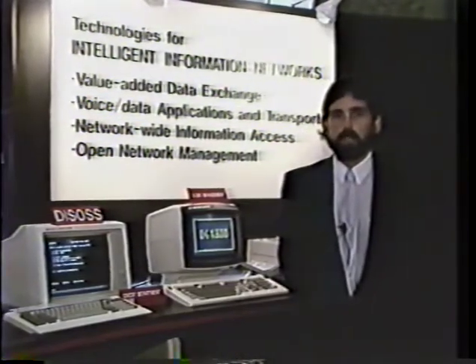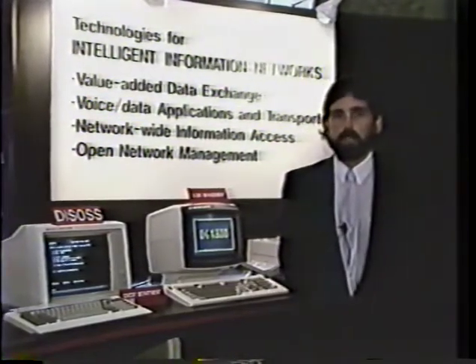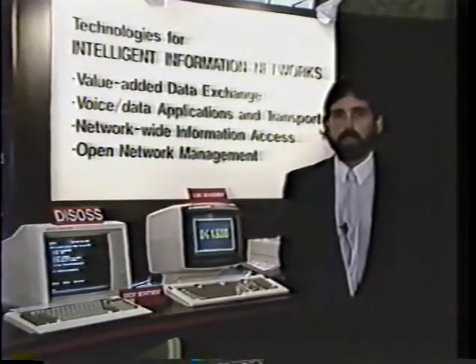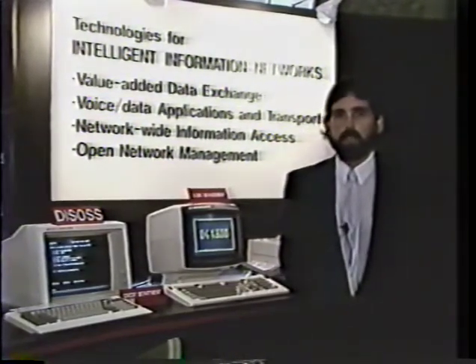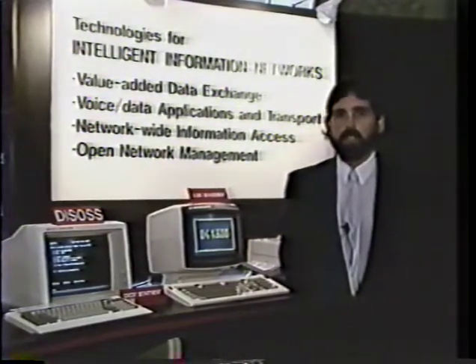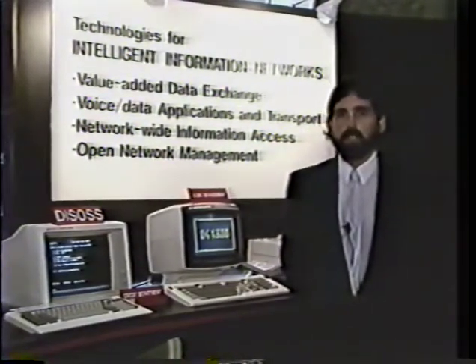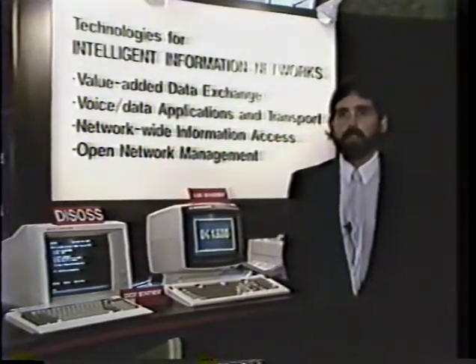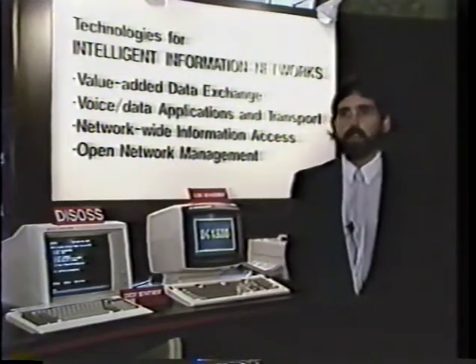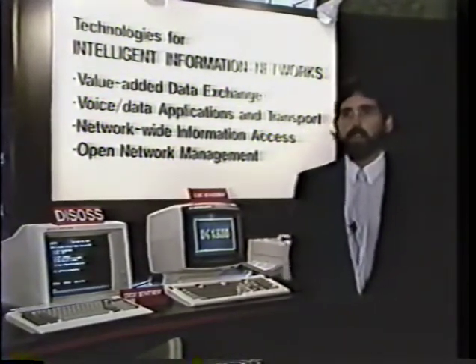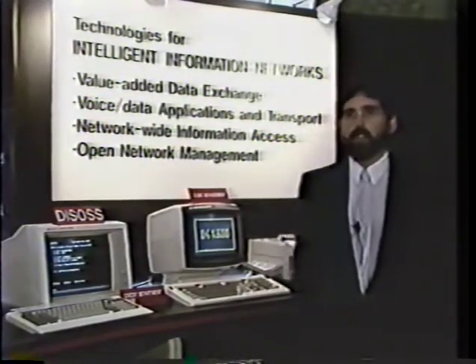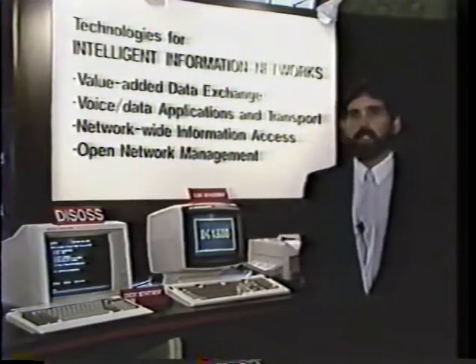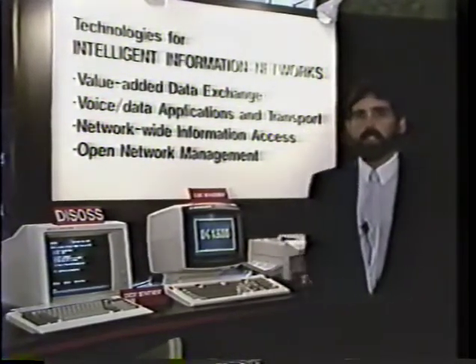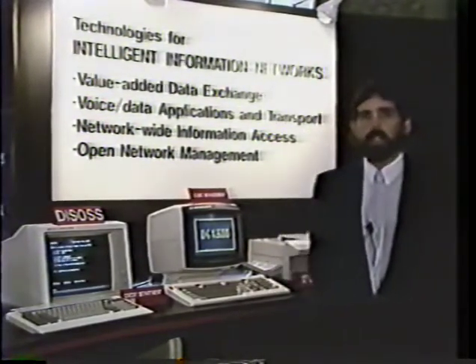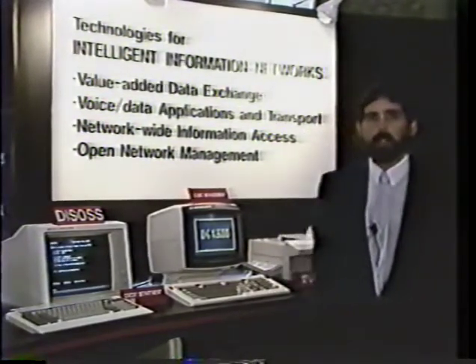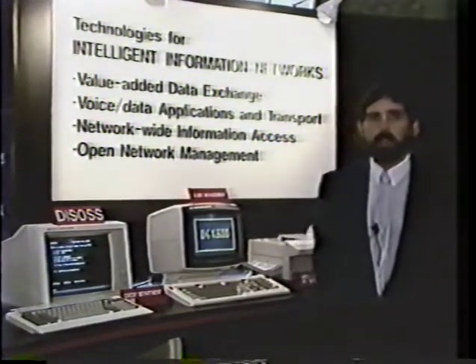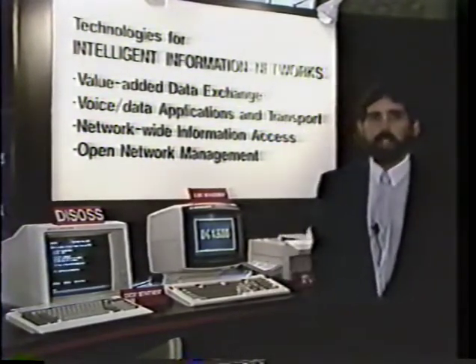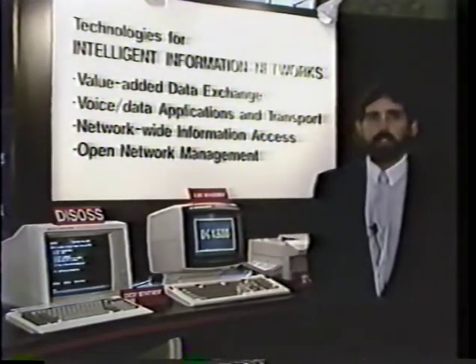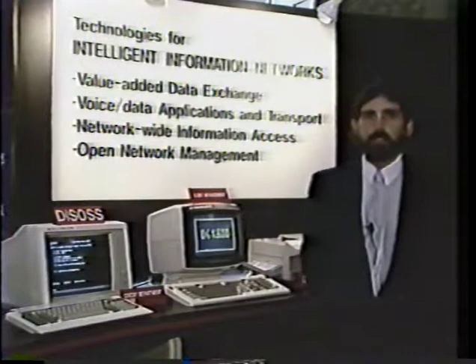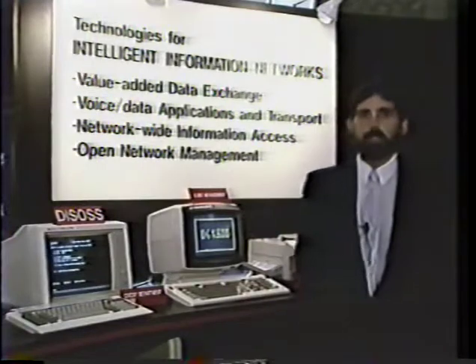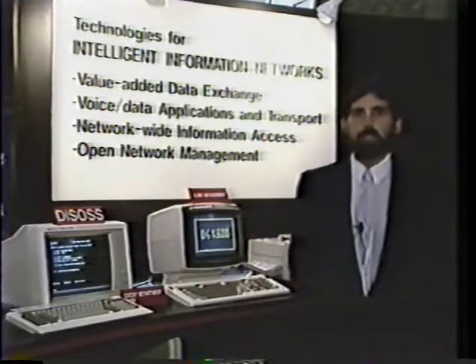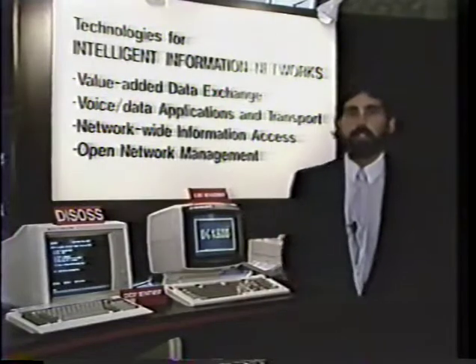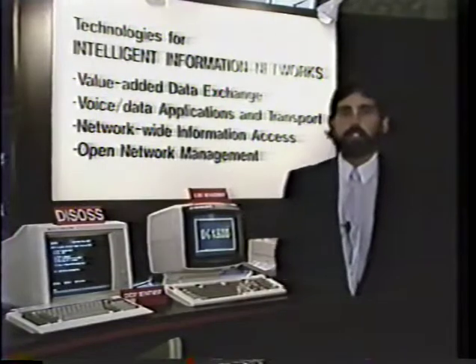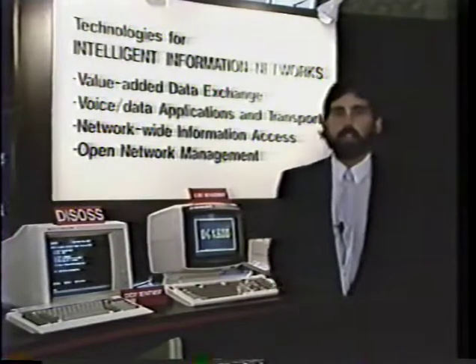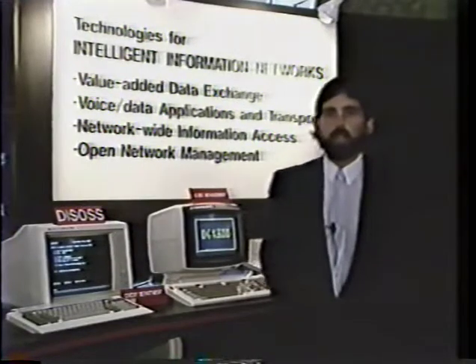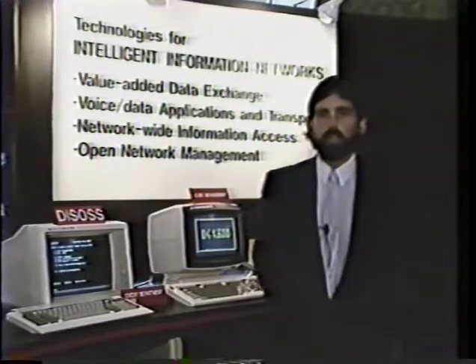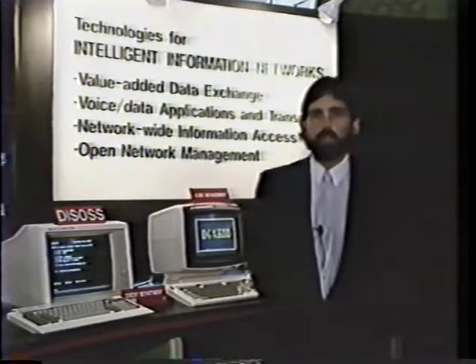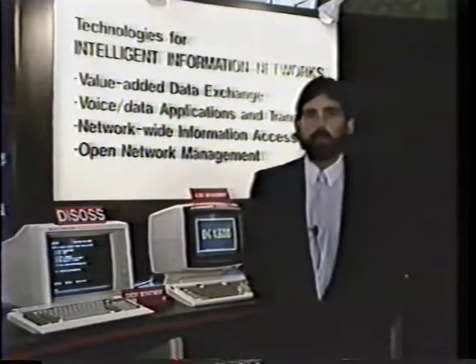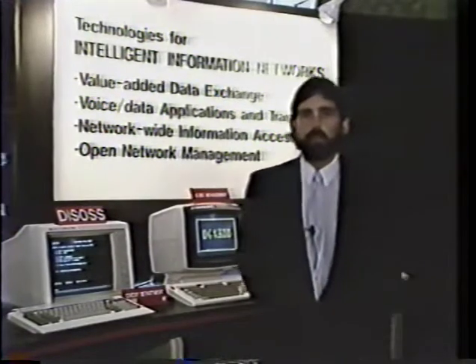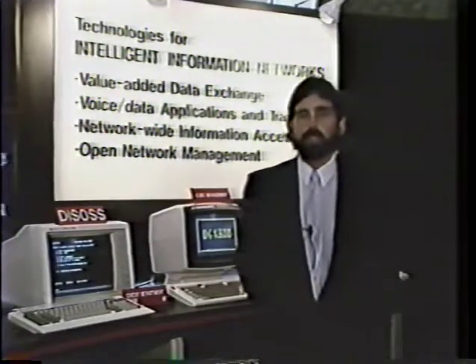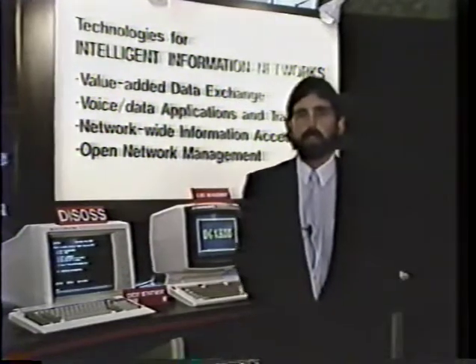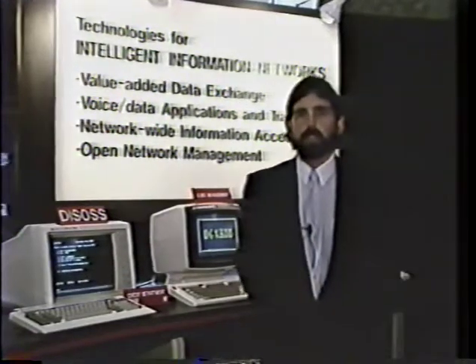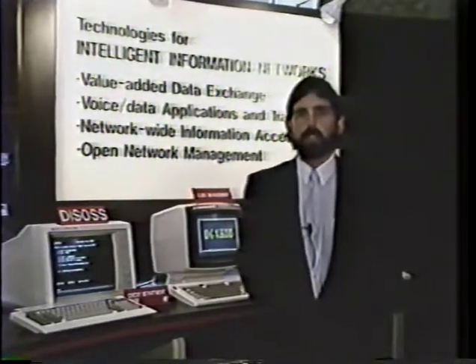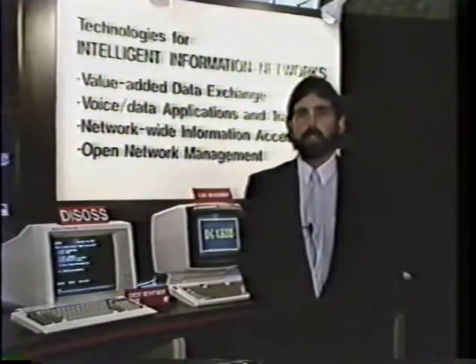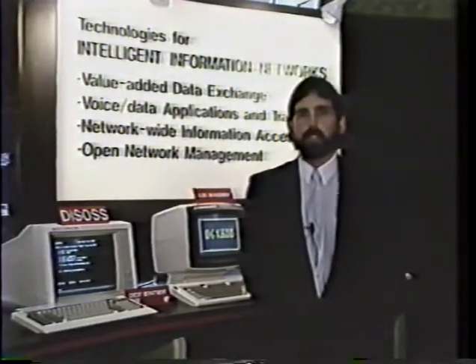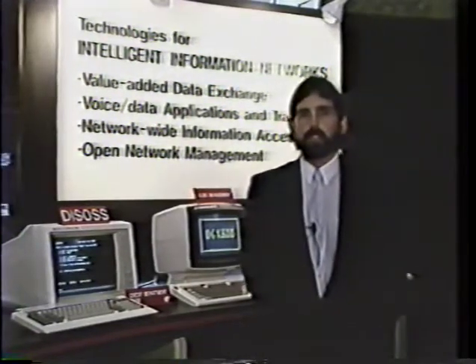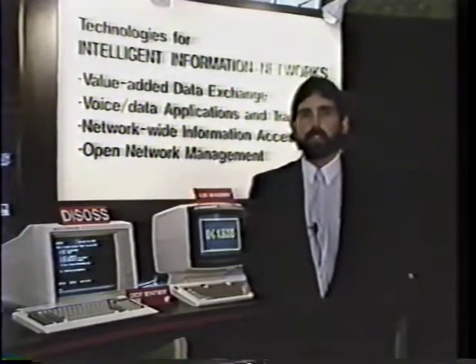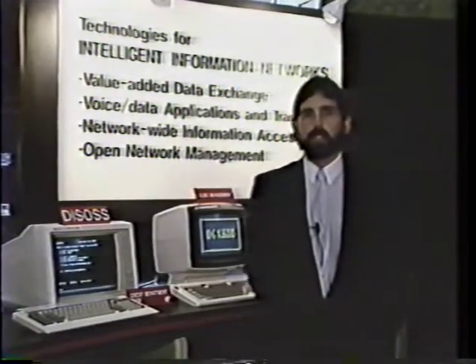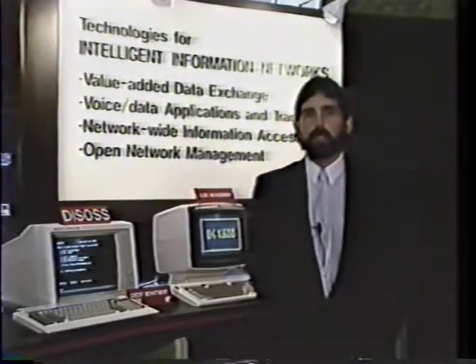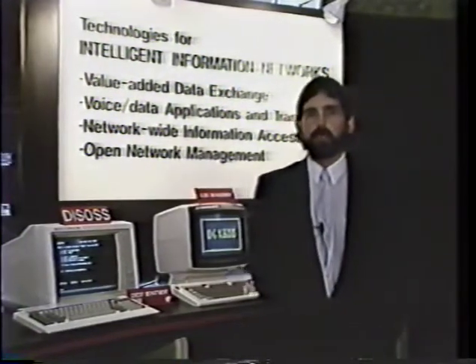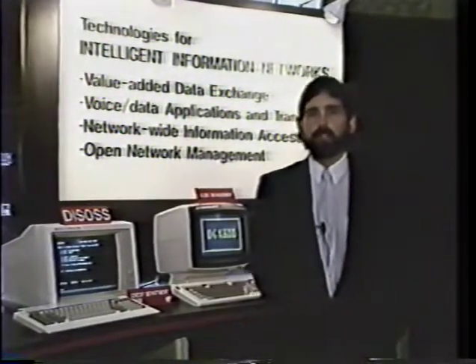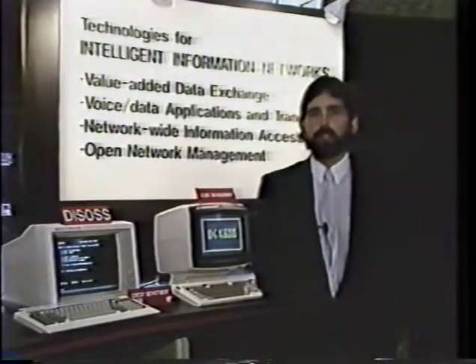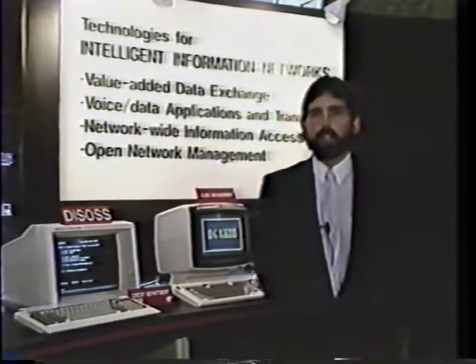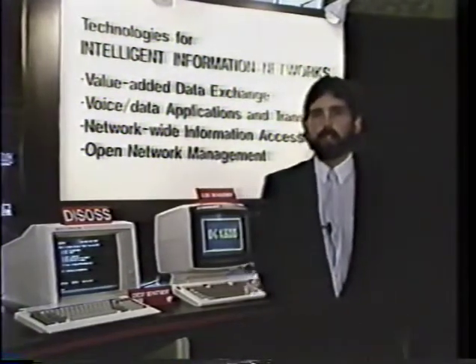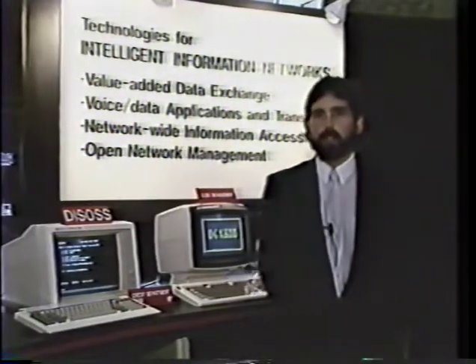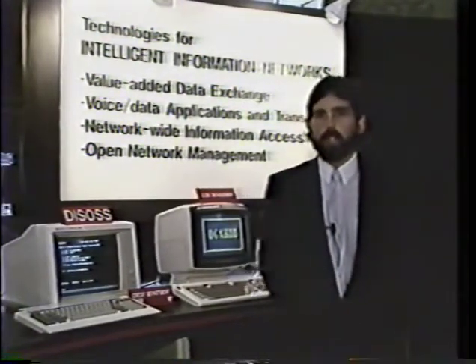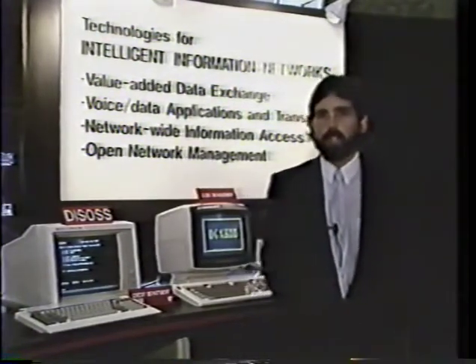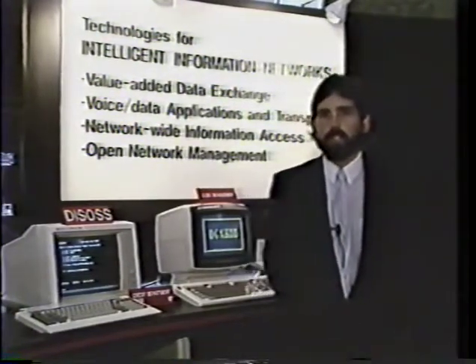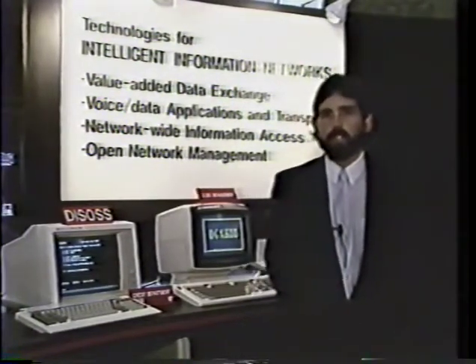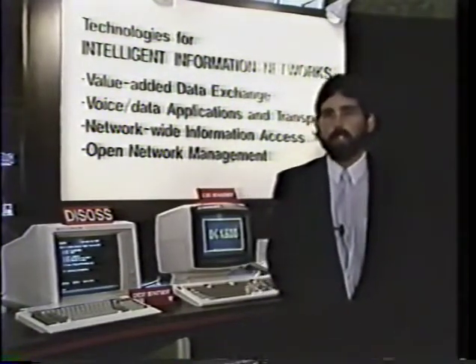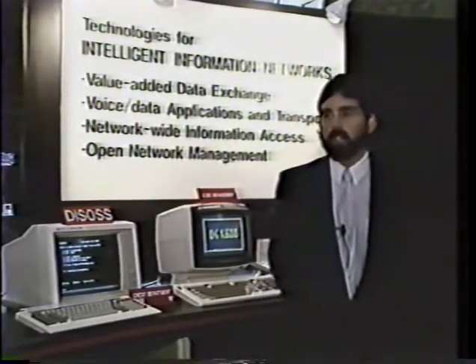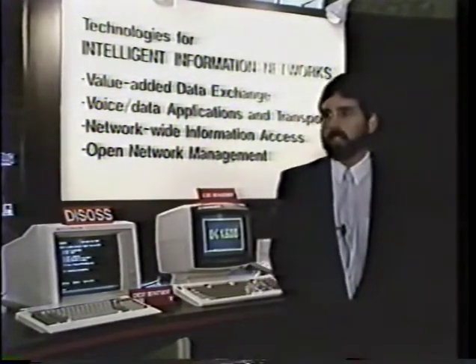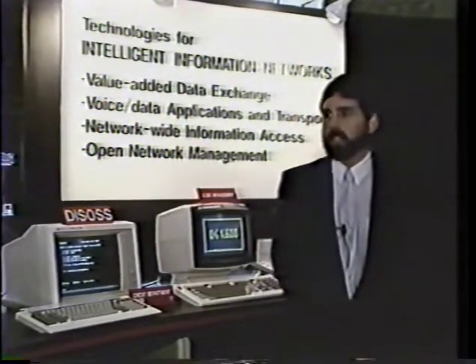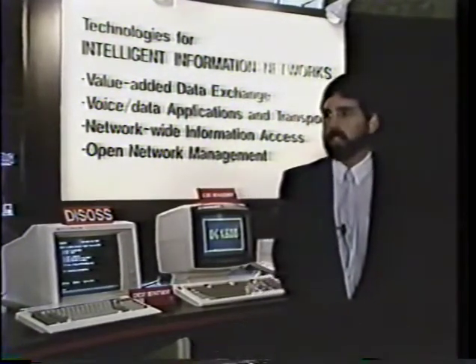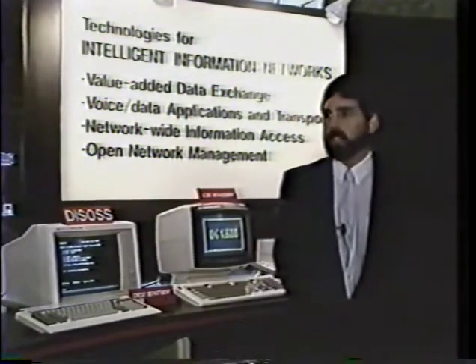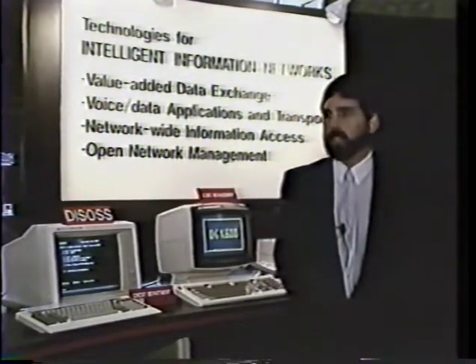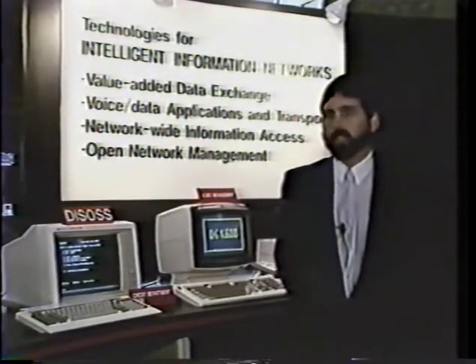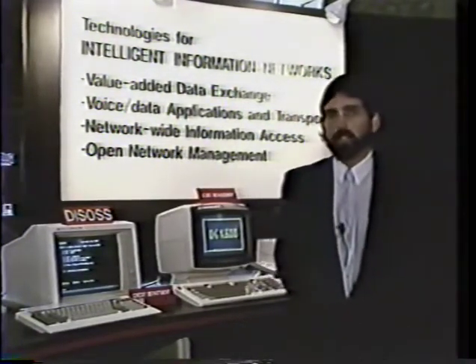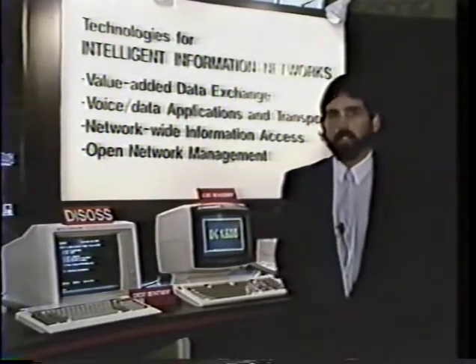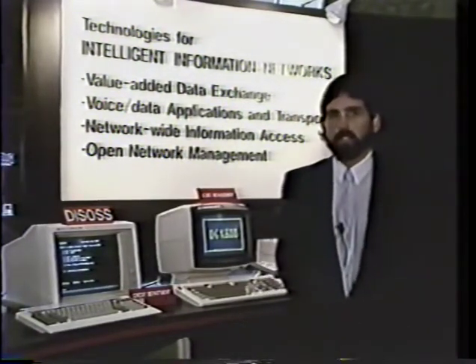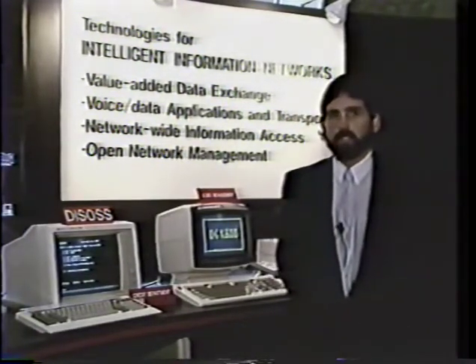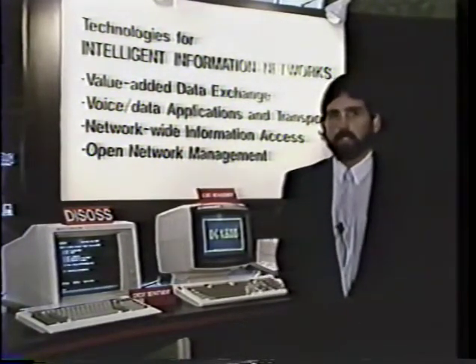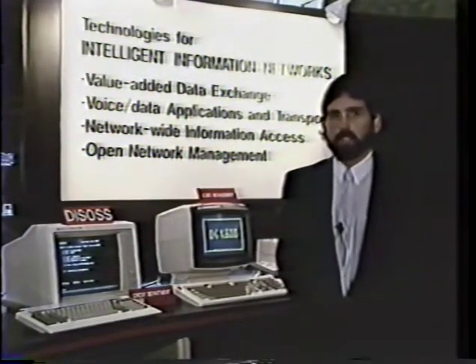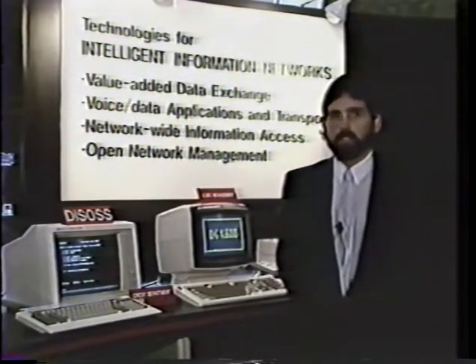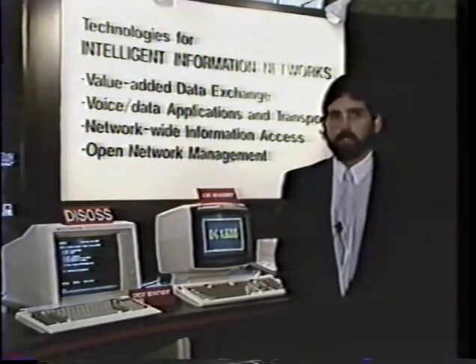I would like to now pass you across to Colin, who will demonstrate to you some of the value-added data exchanges.